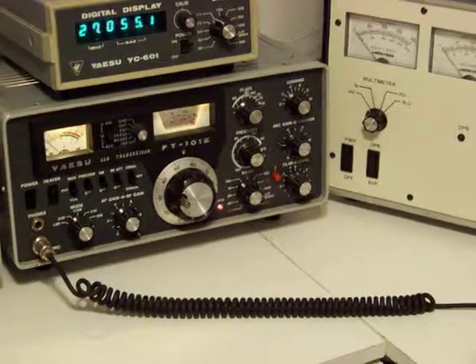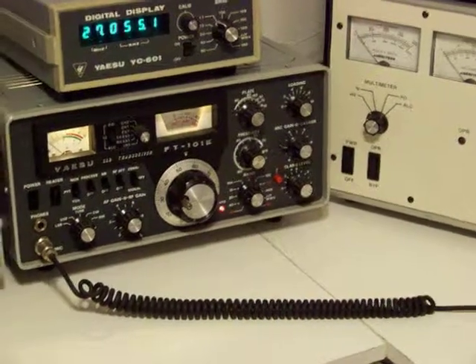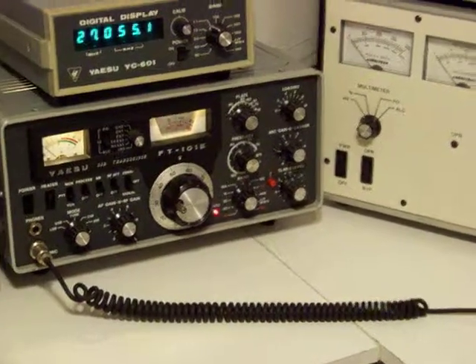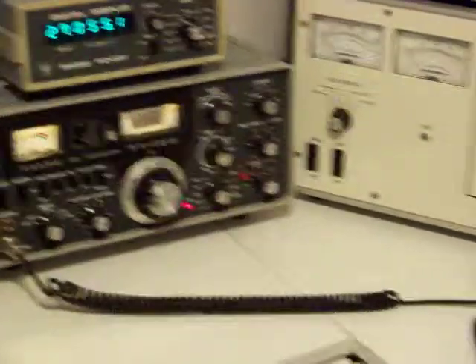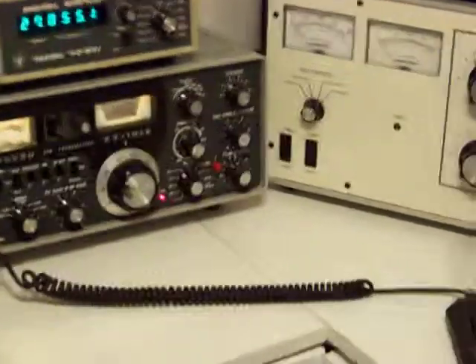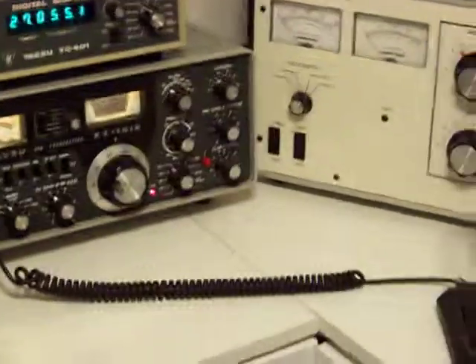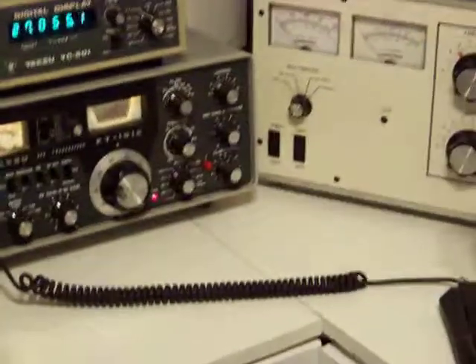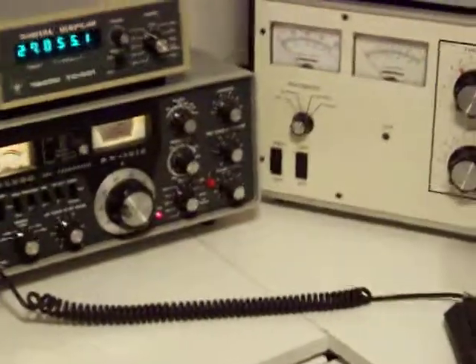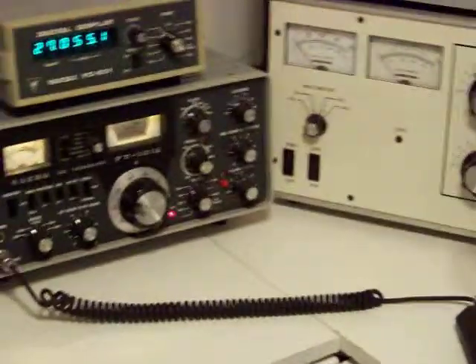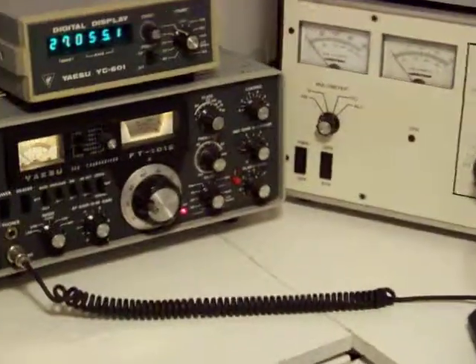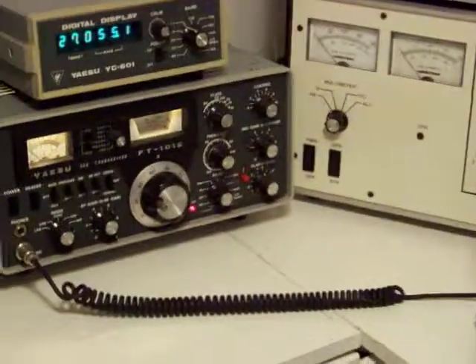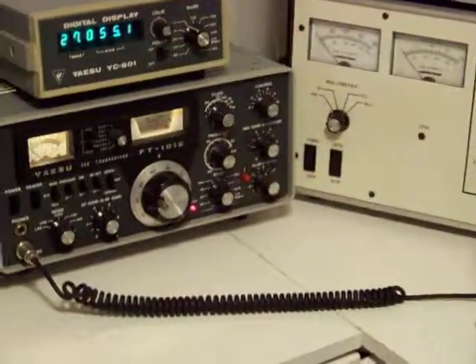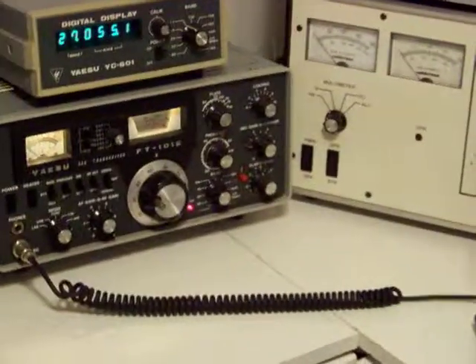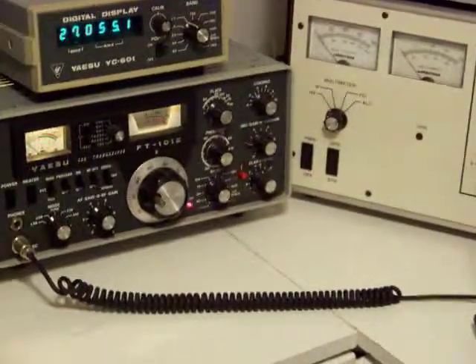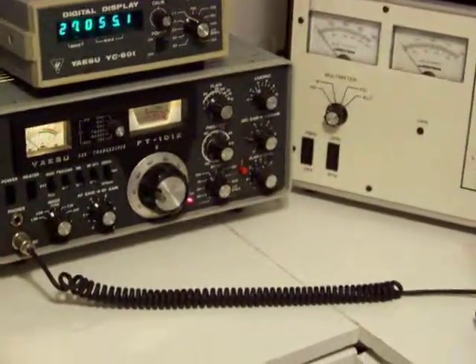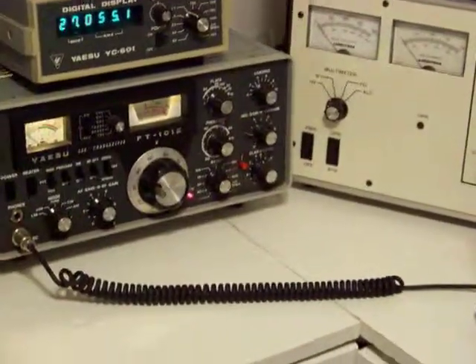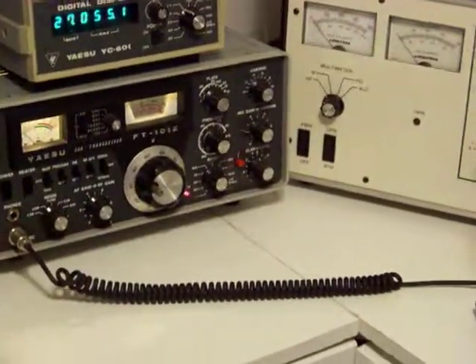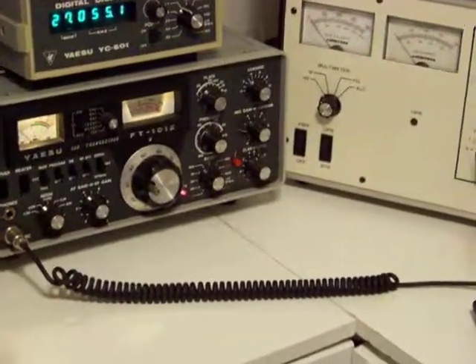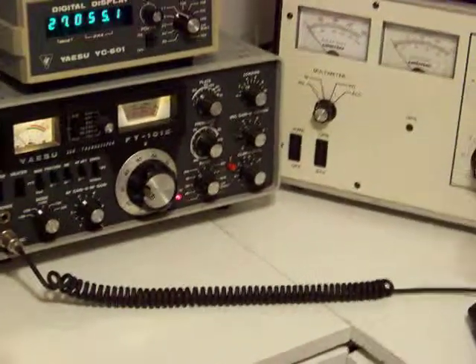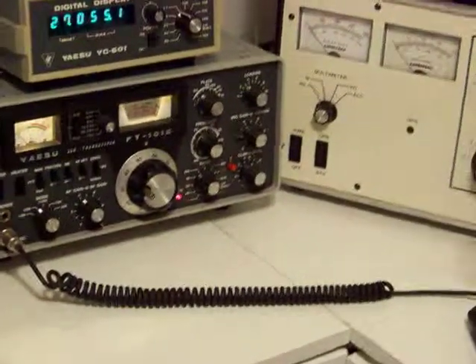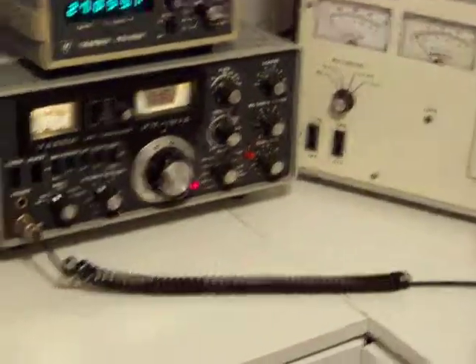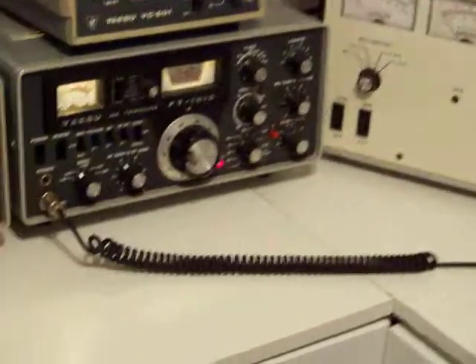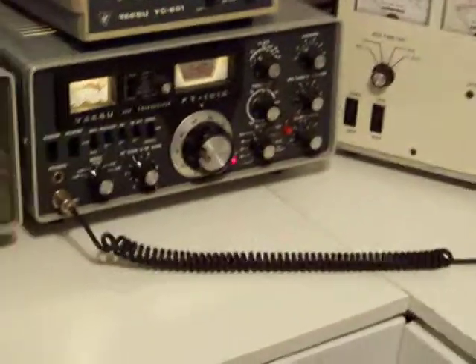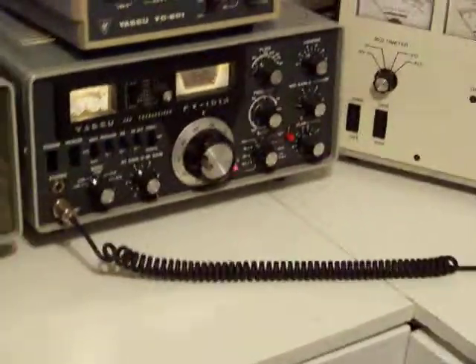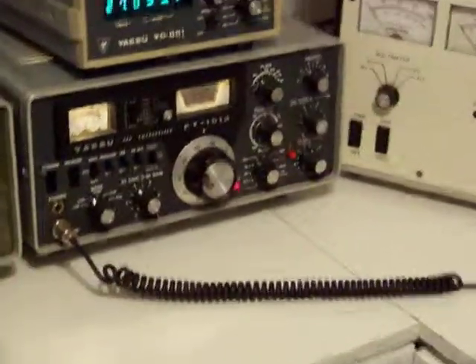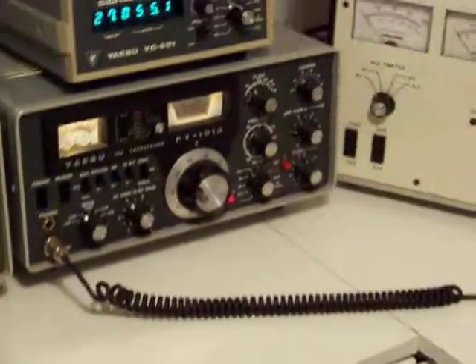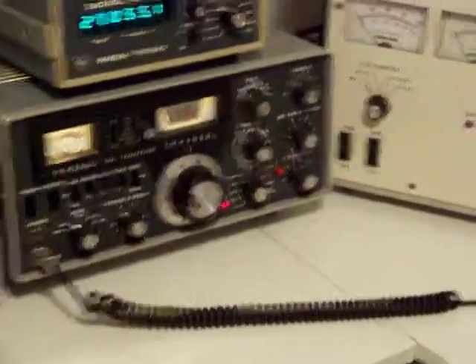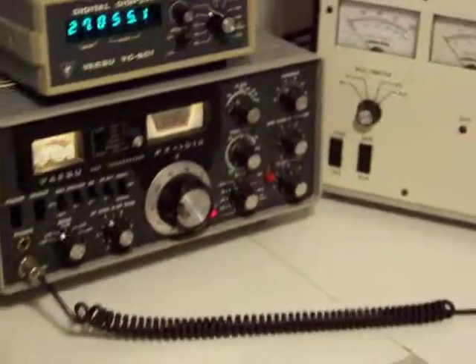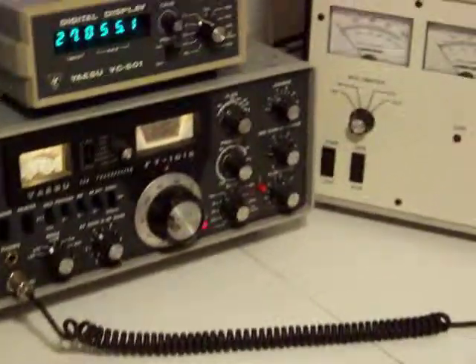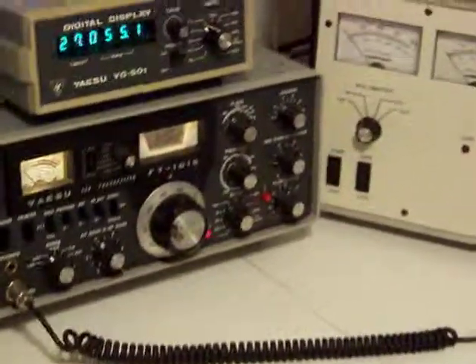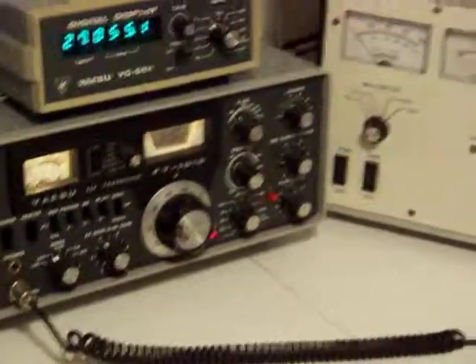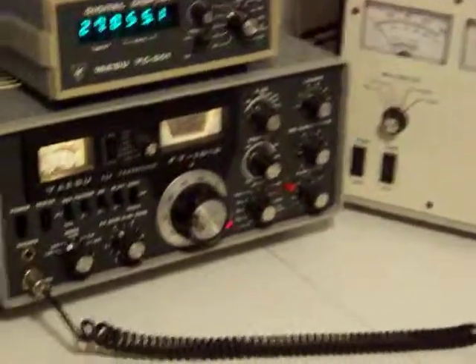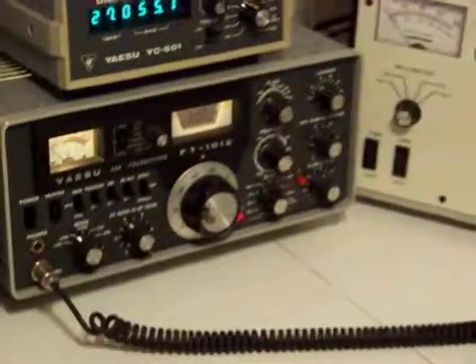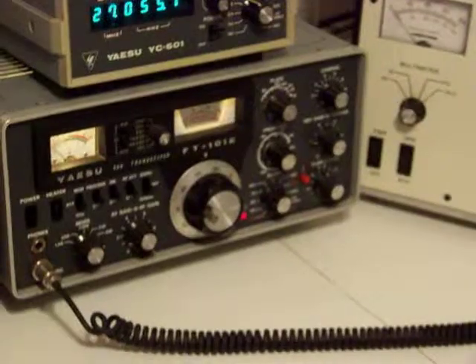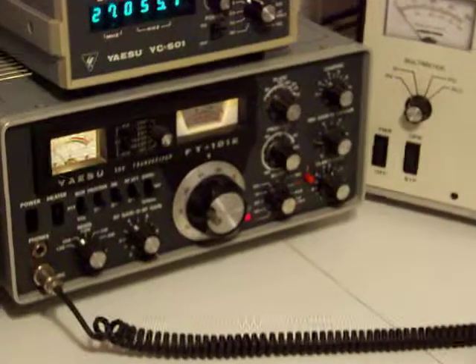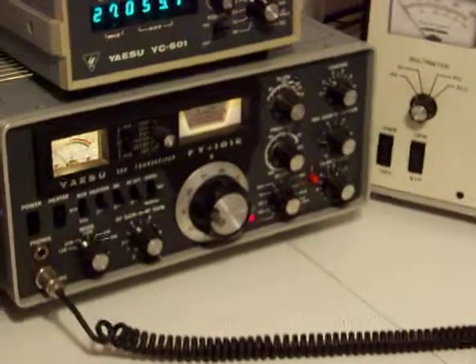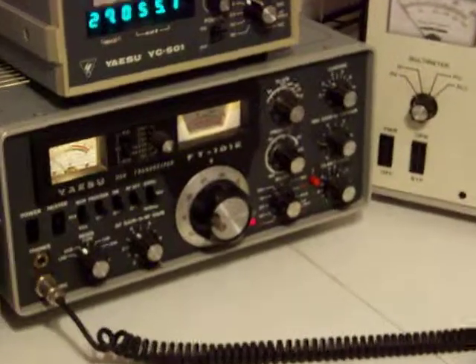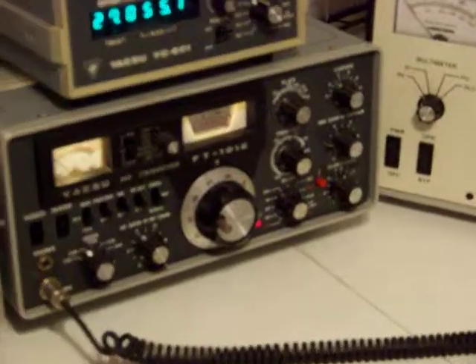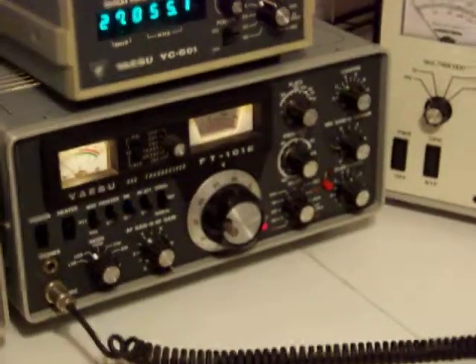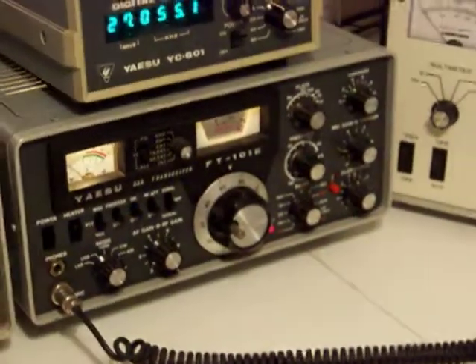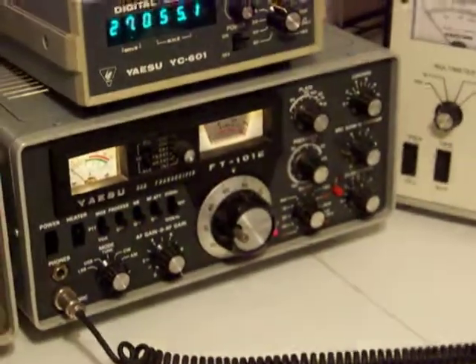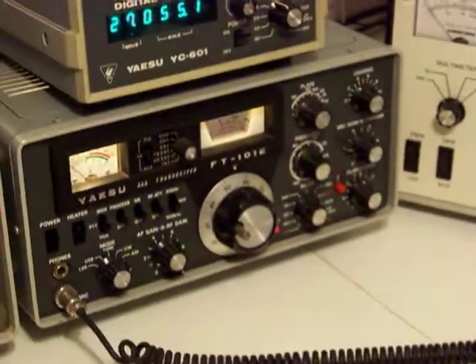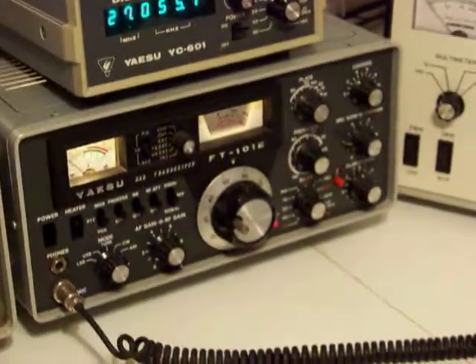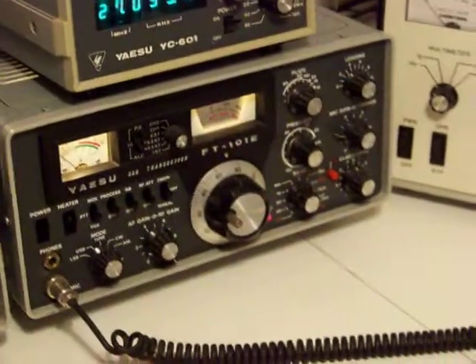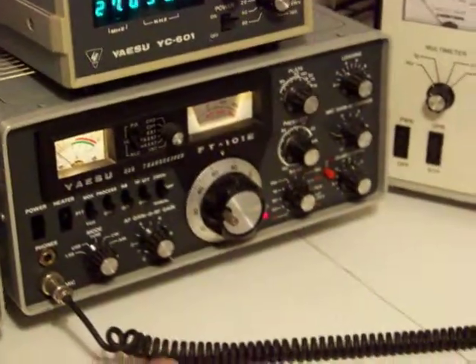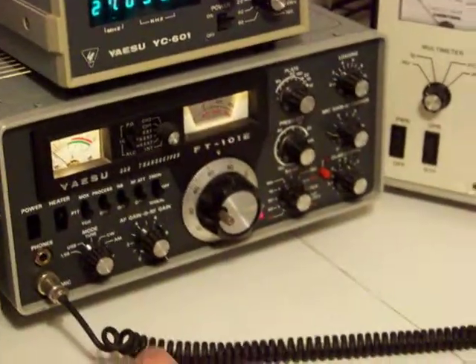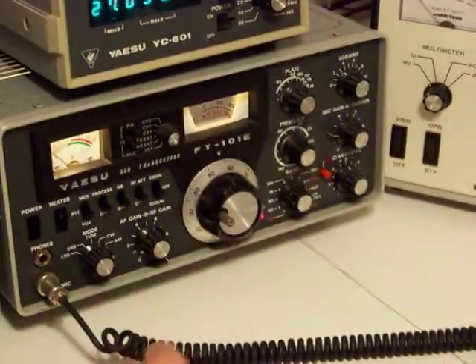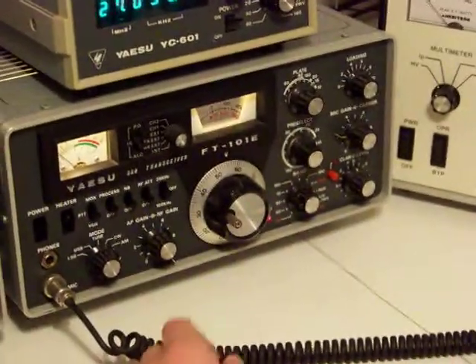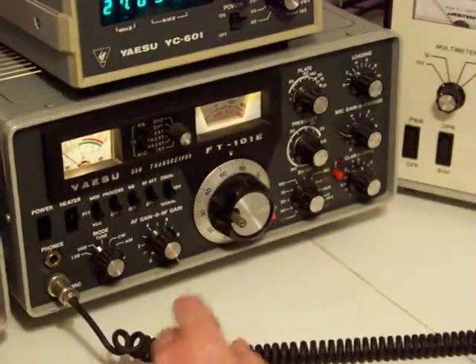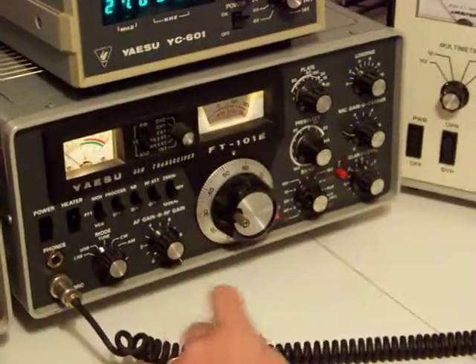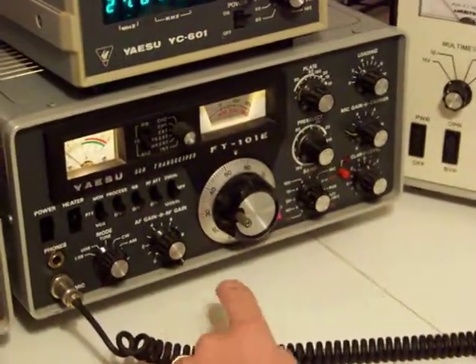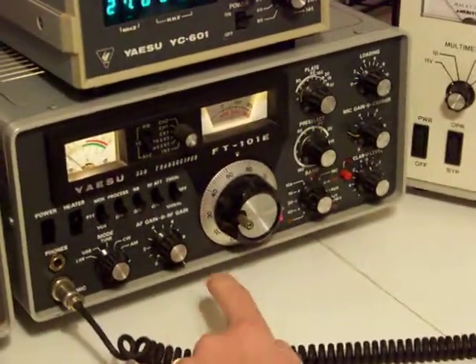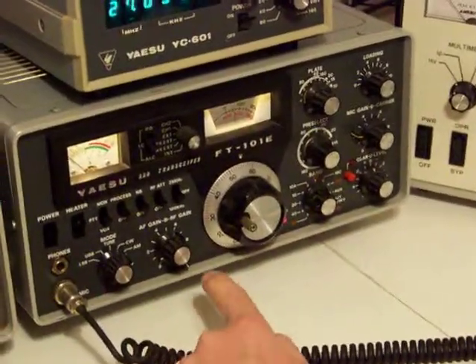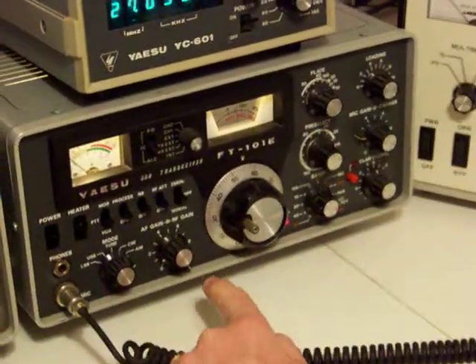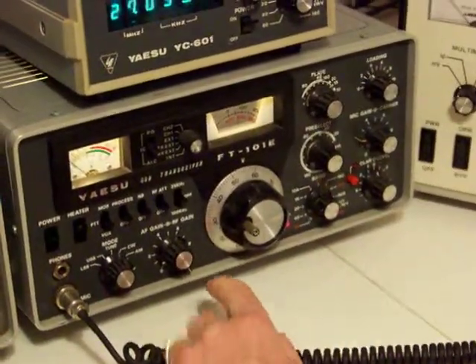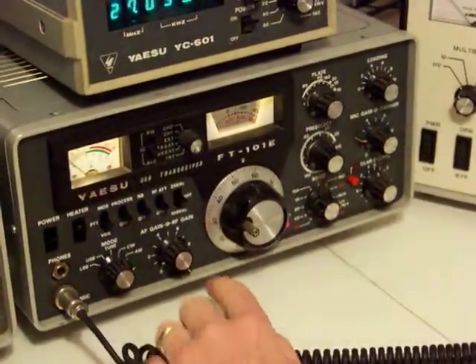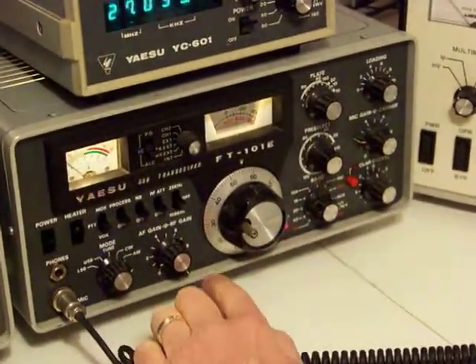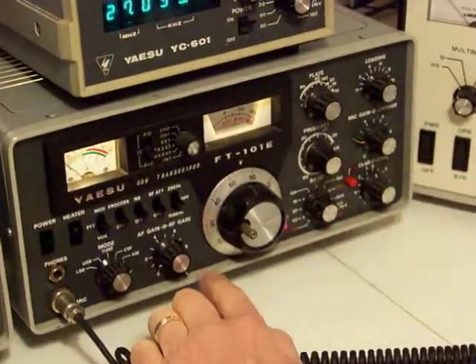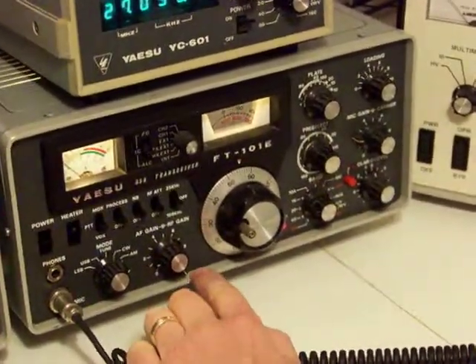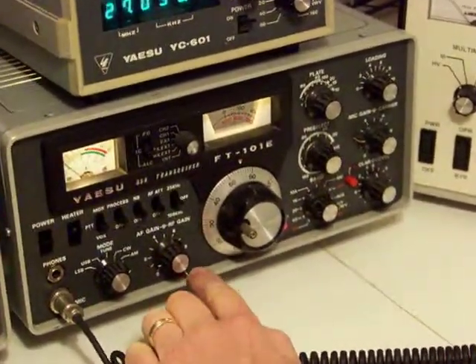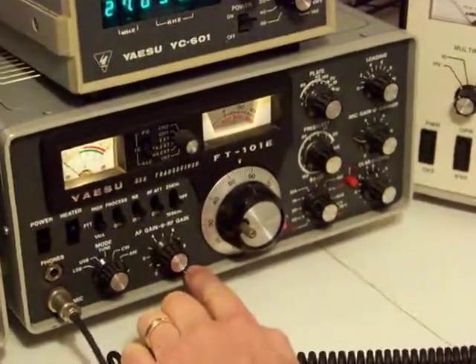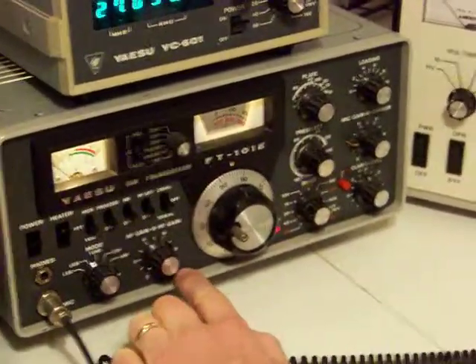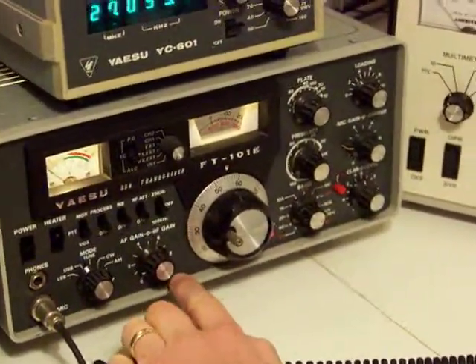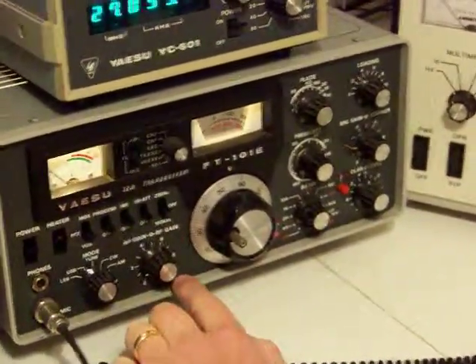This is the Yezu 101. It puts out about 80 to 90 watts on AM. That's swing.